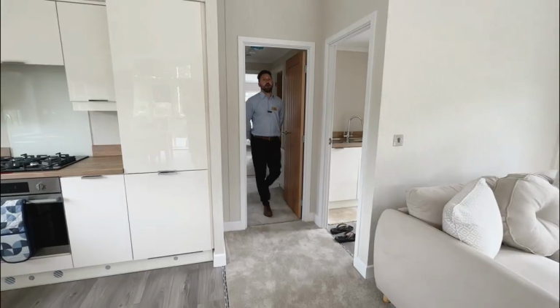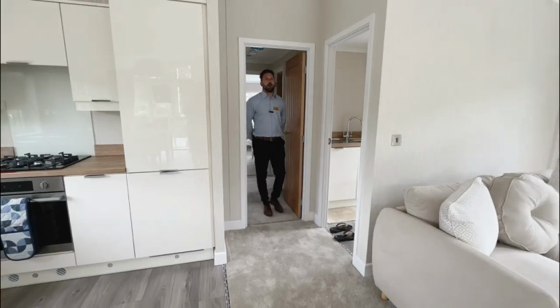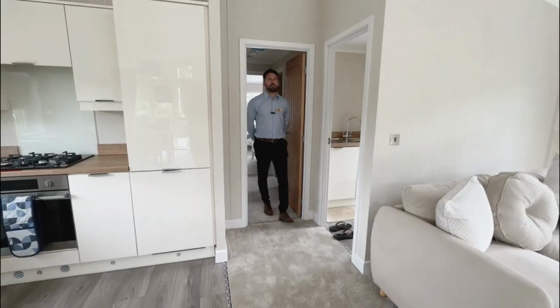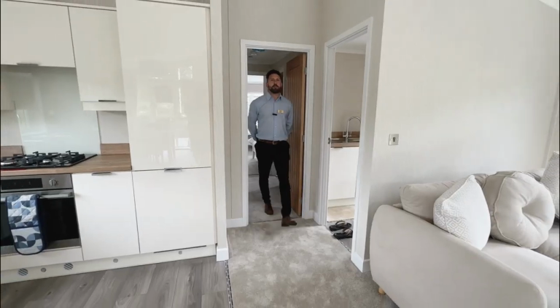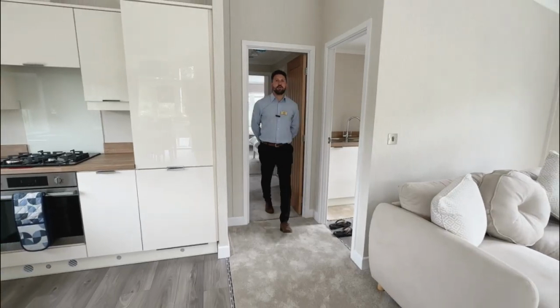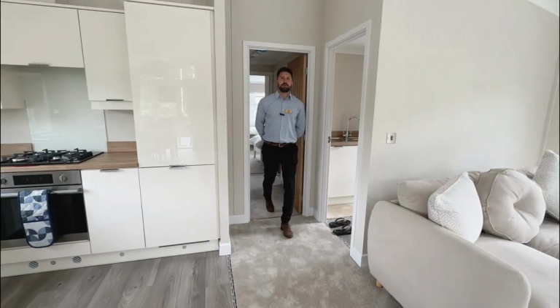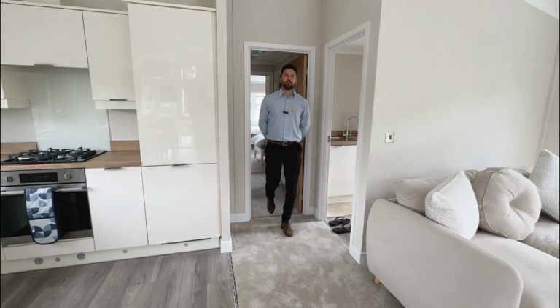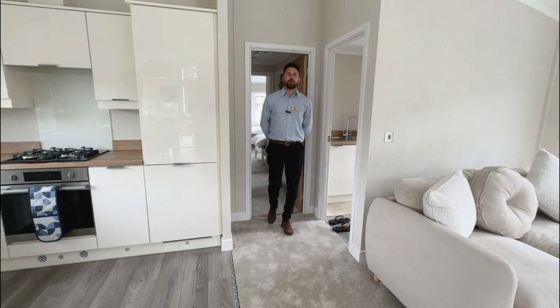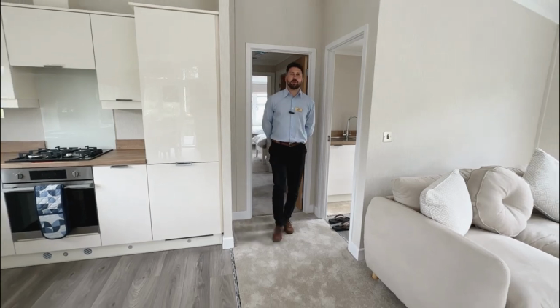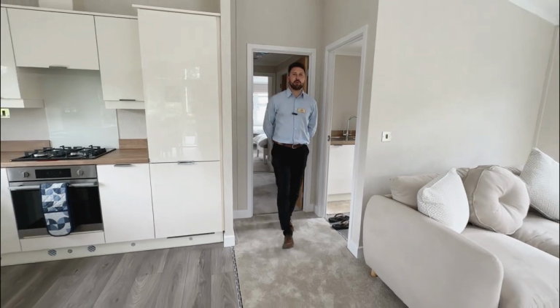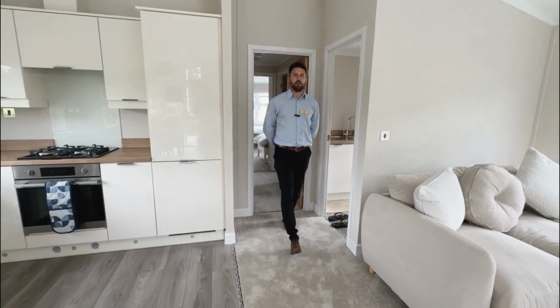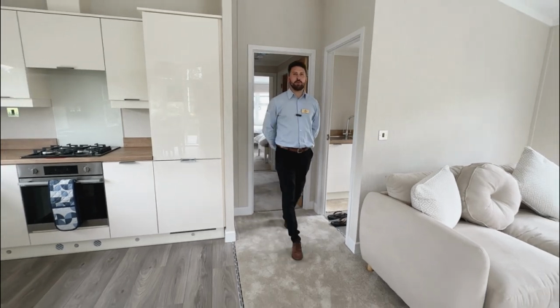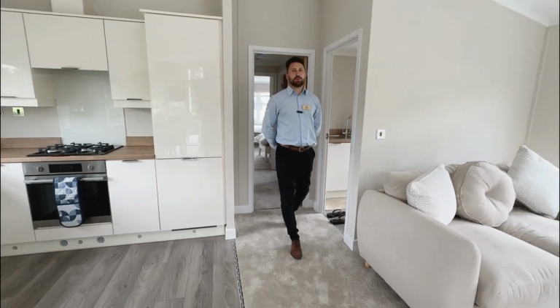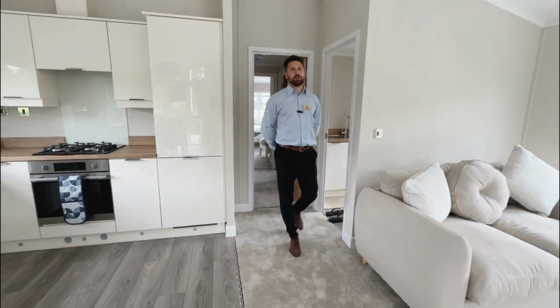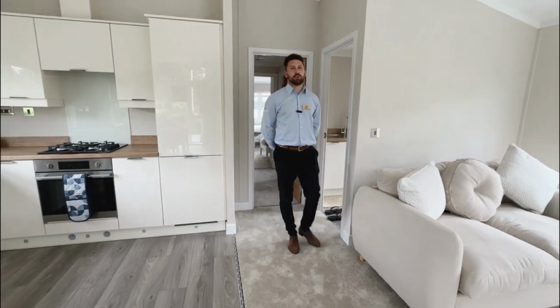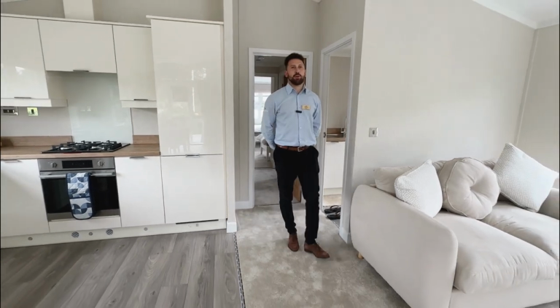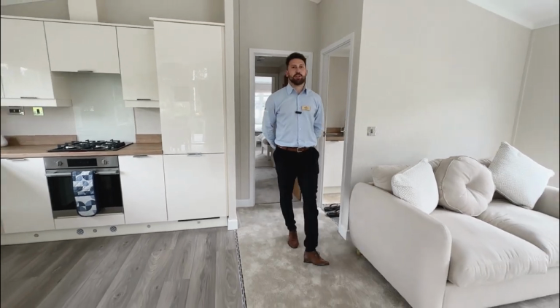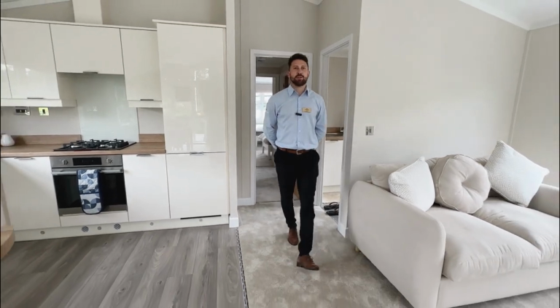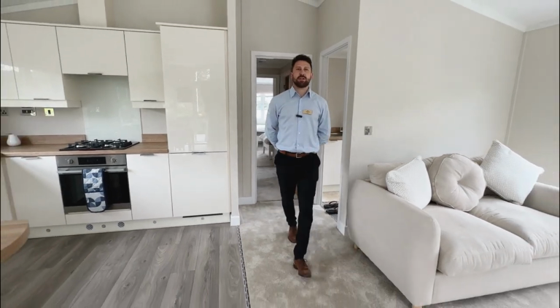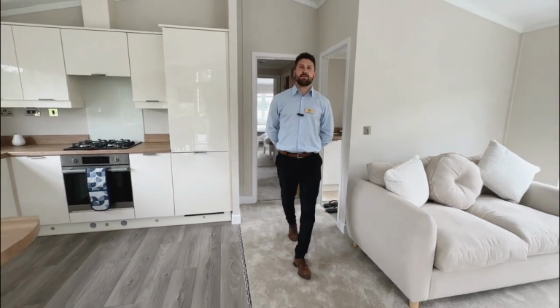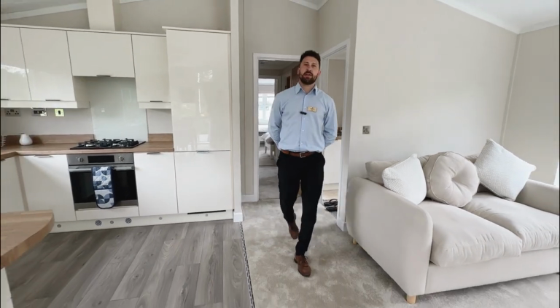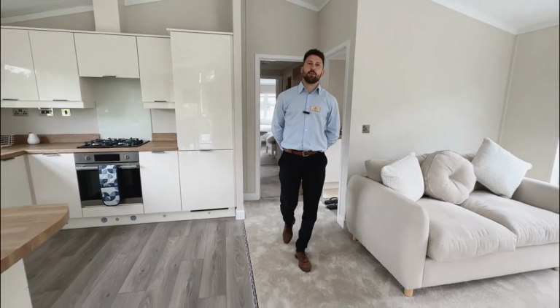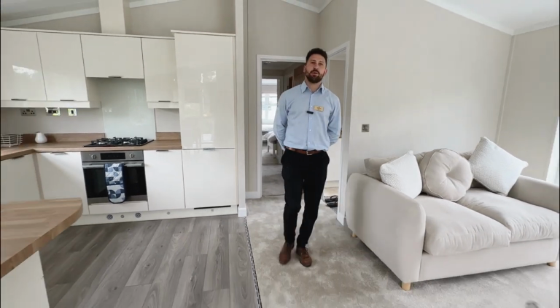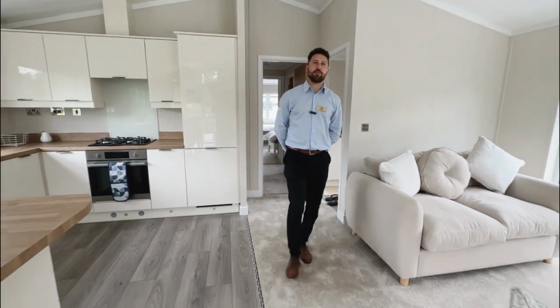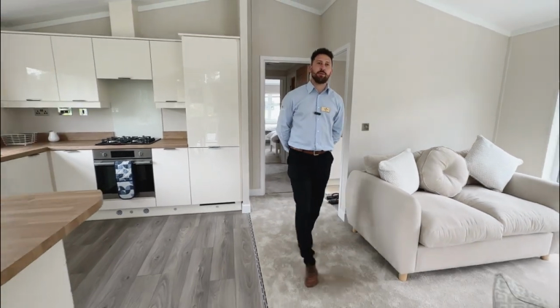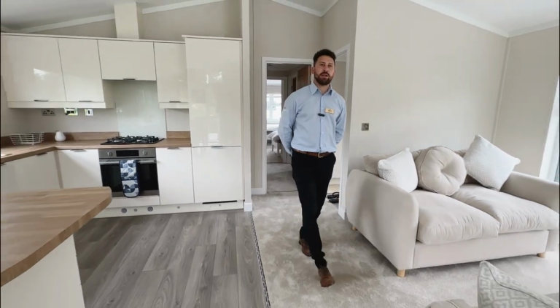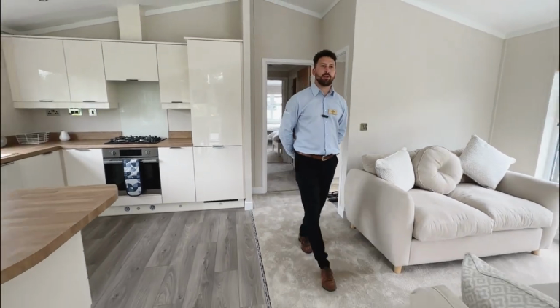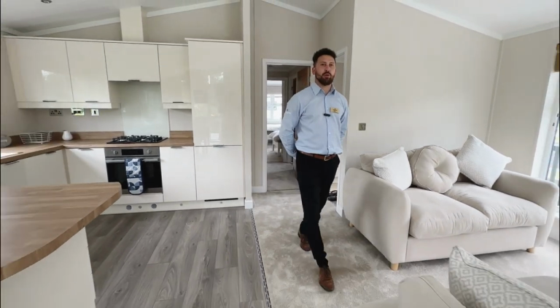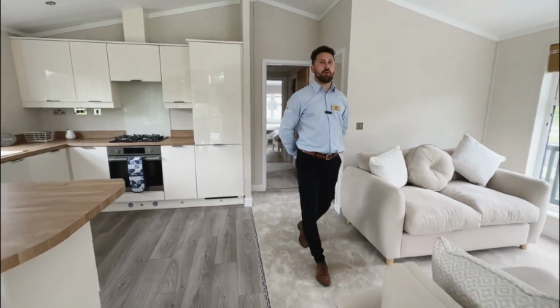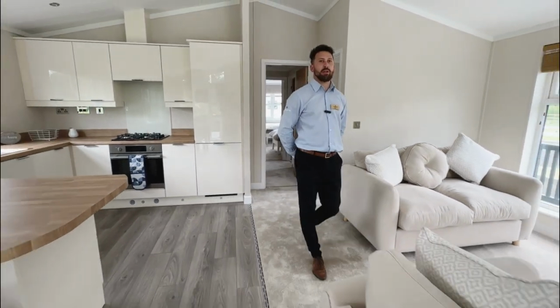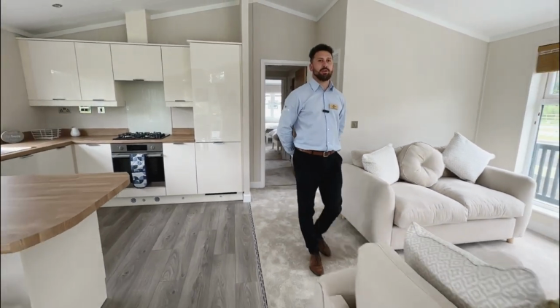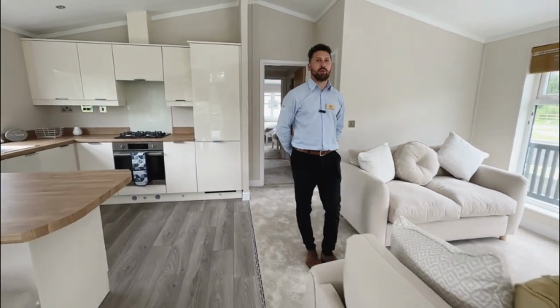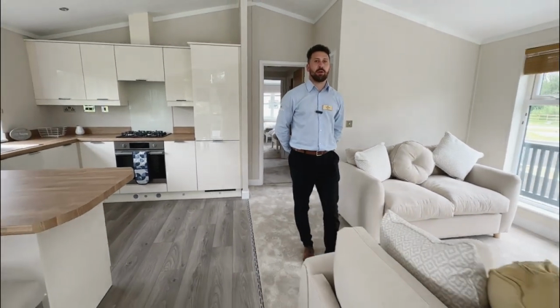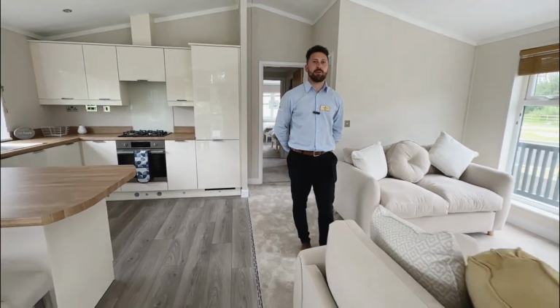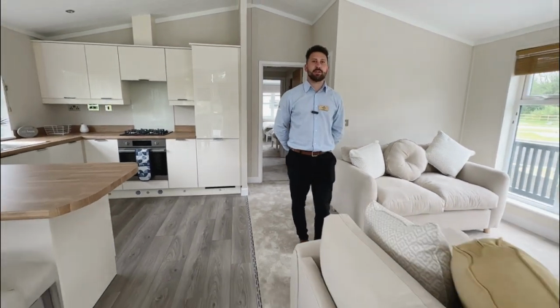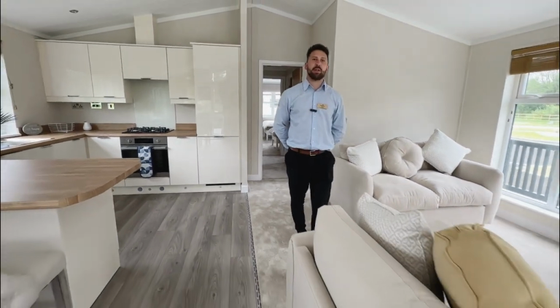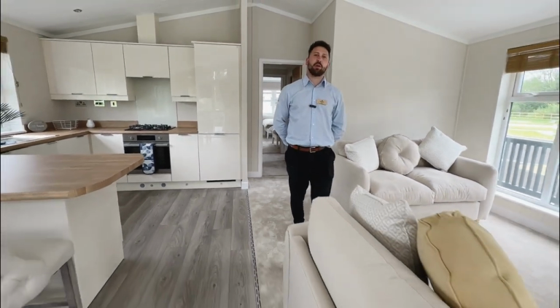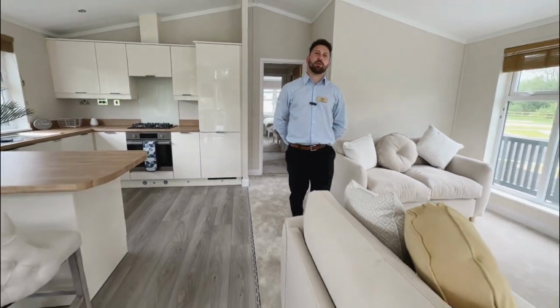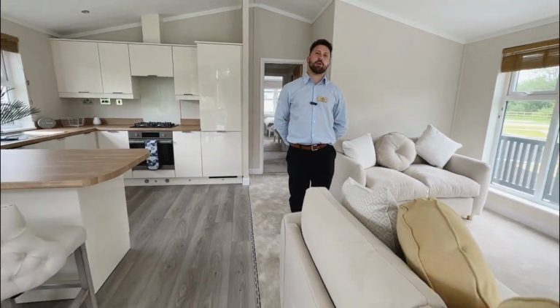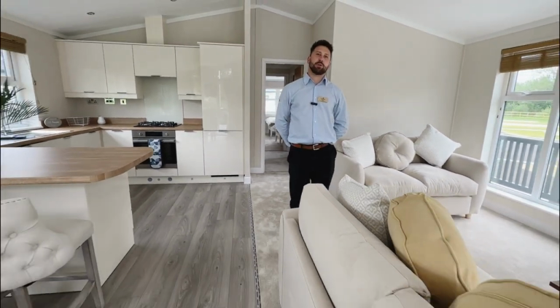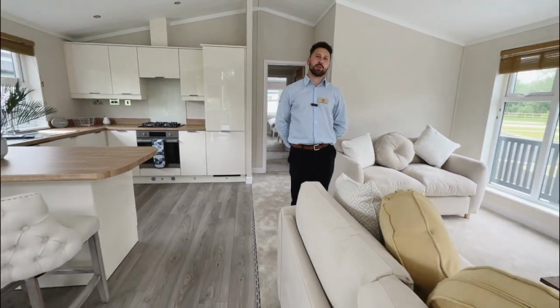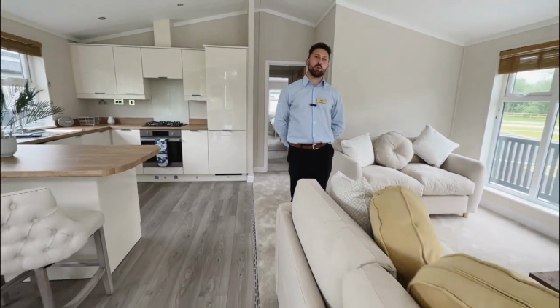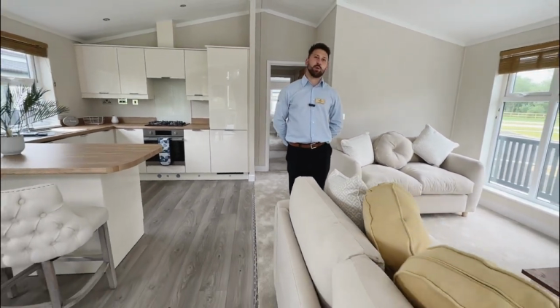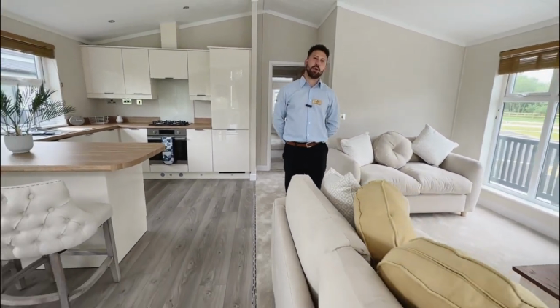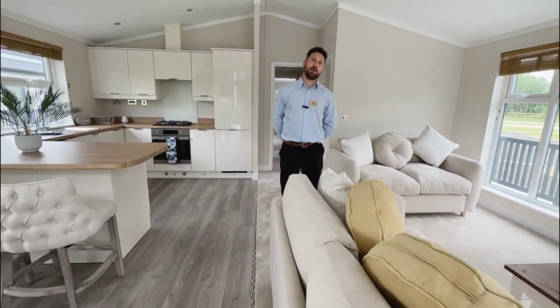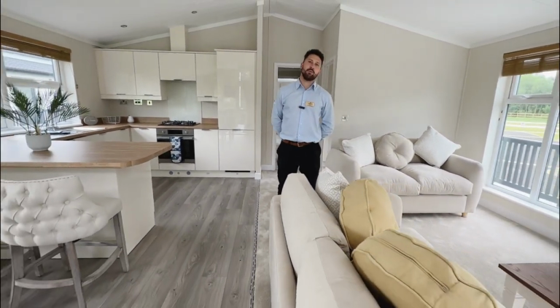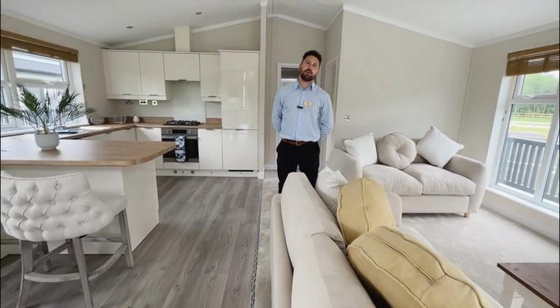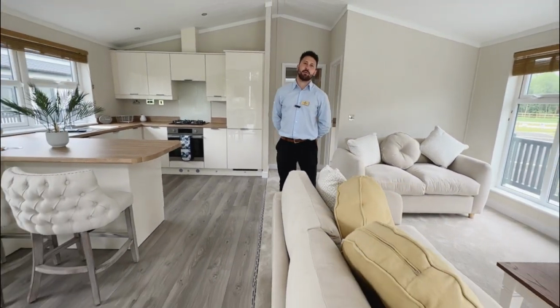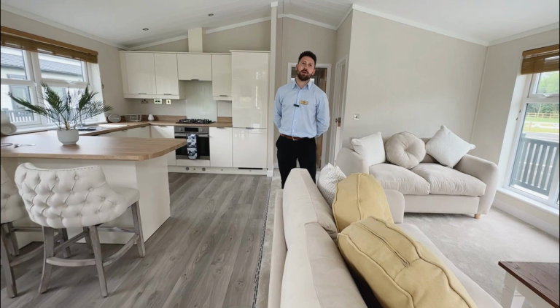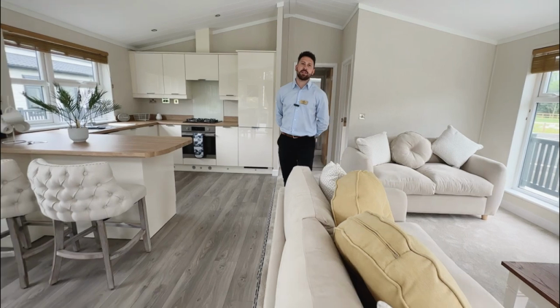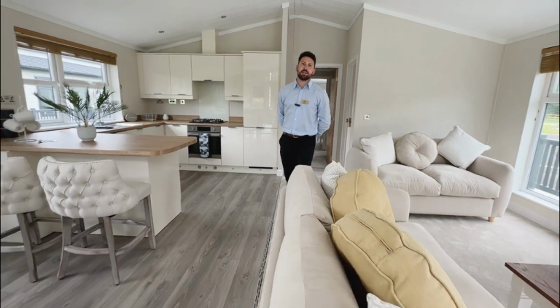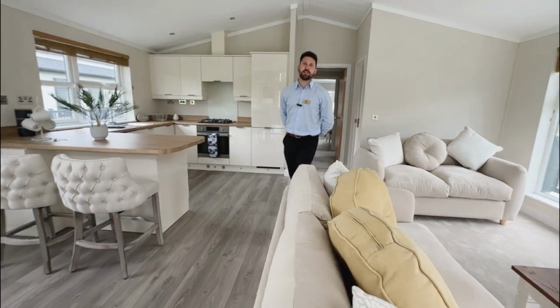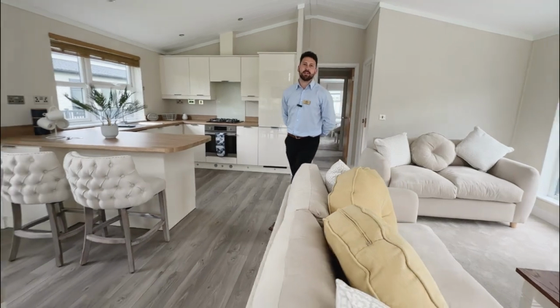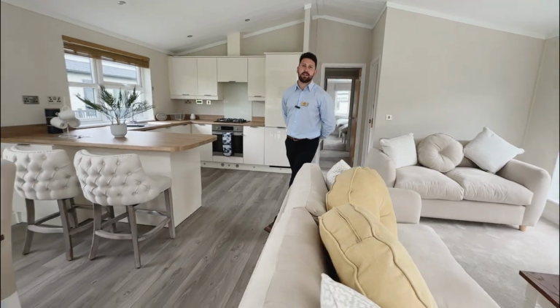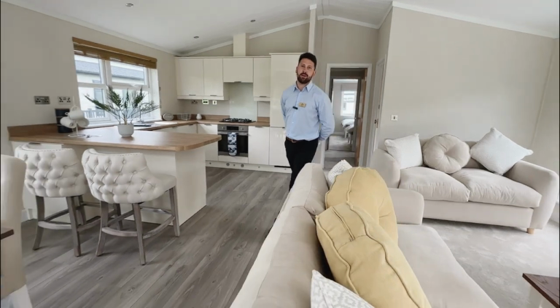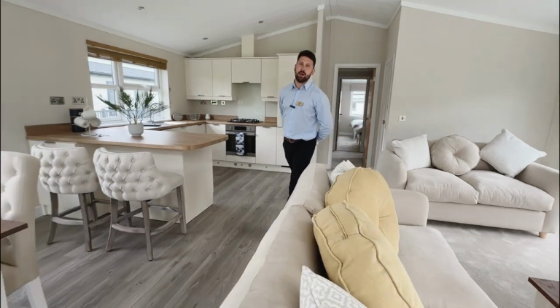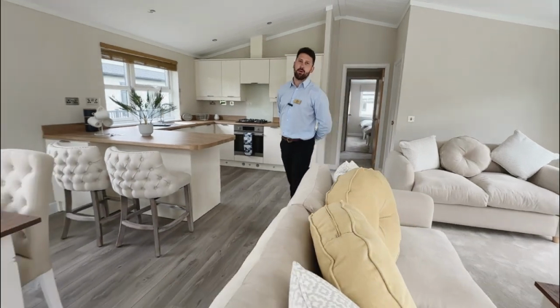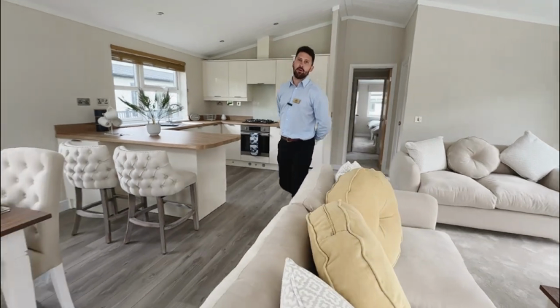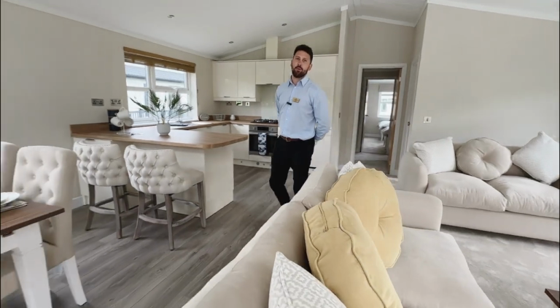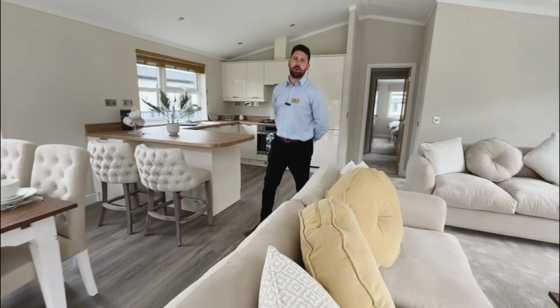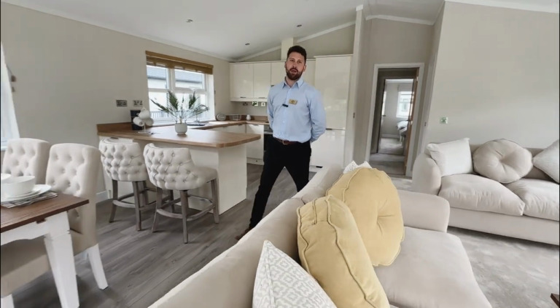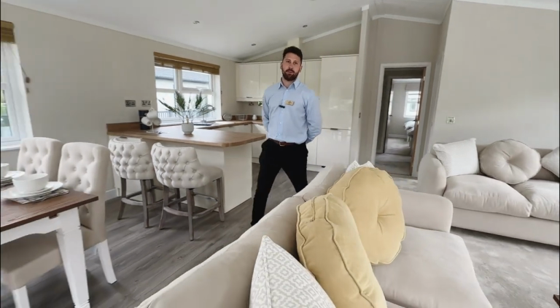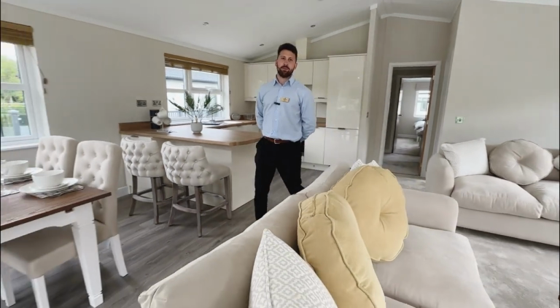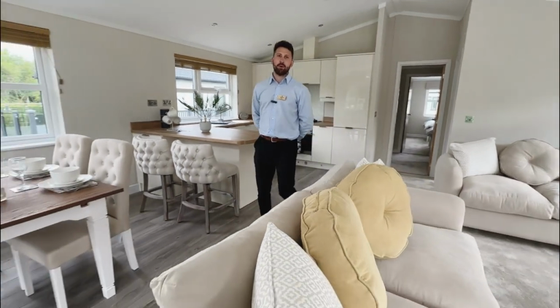Hope you've enjoyed the tour. Should you wish to receive any more information or arrange a viewing of this stunning lodge at Otters Walk, feel free to send us an email or pick up the phone.